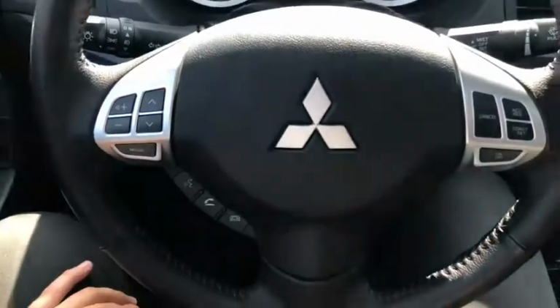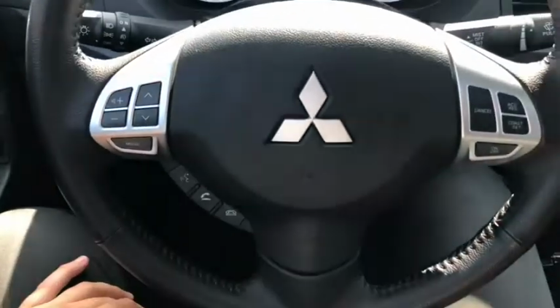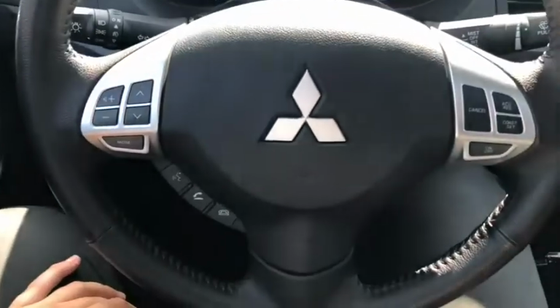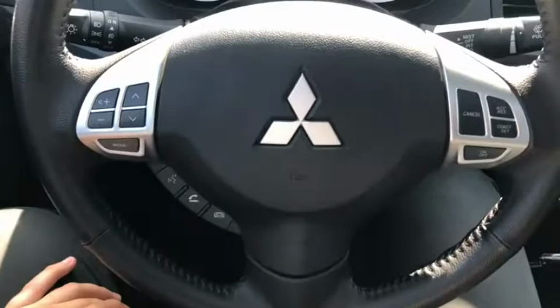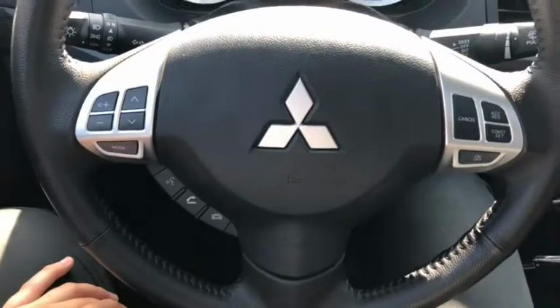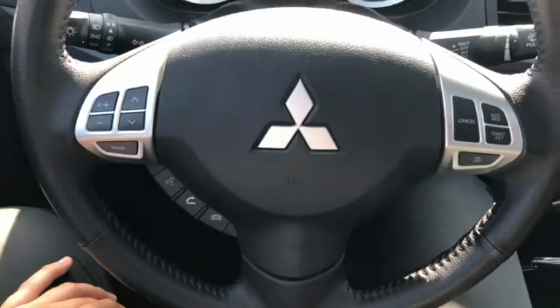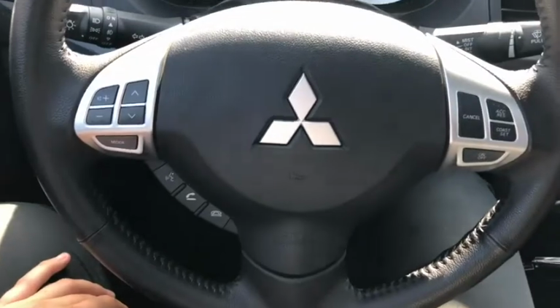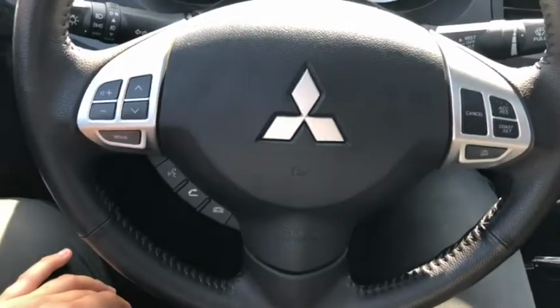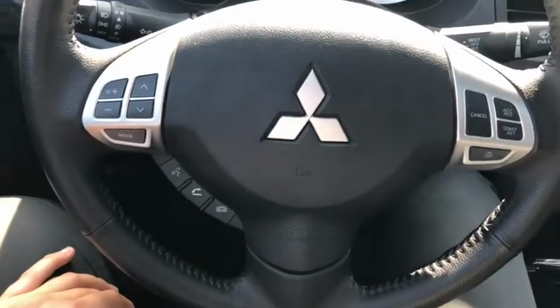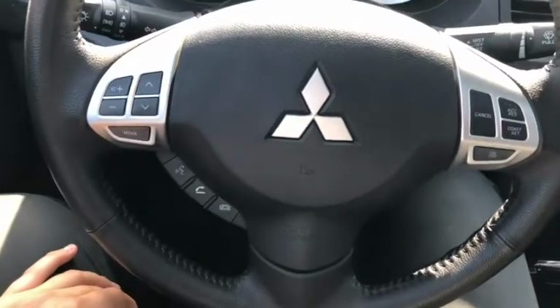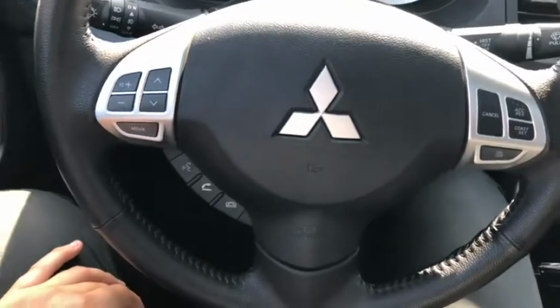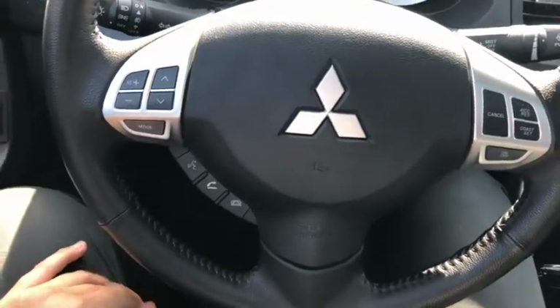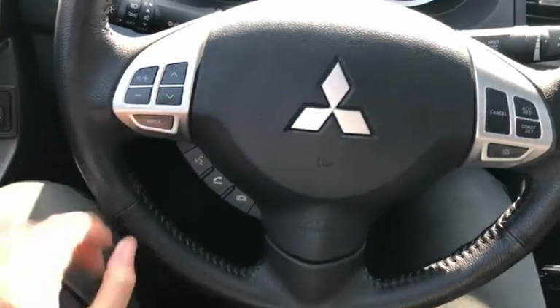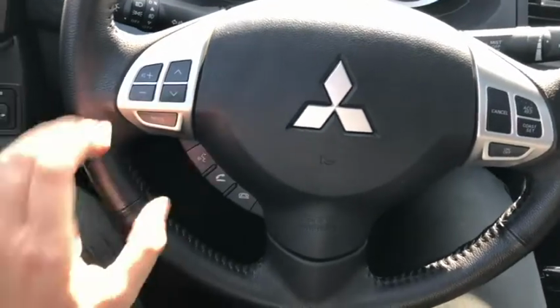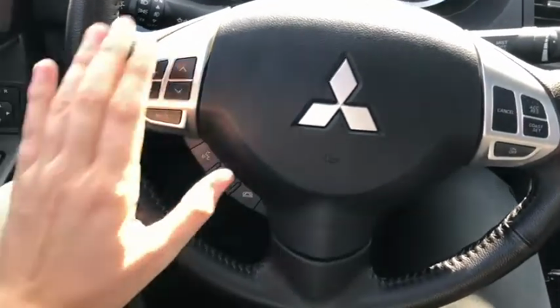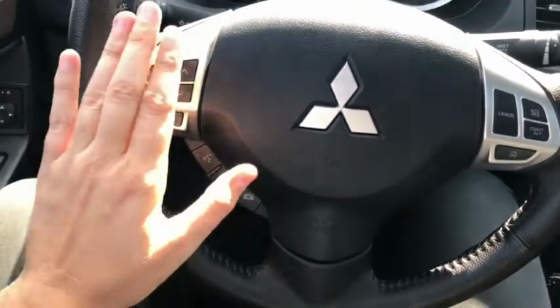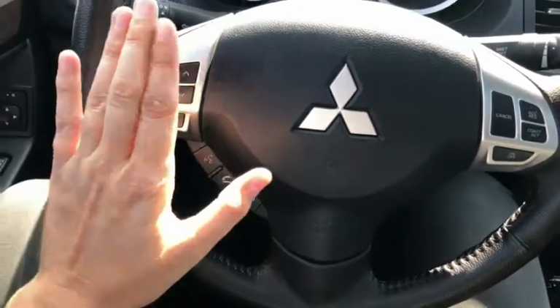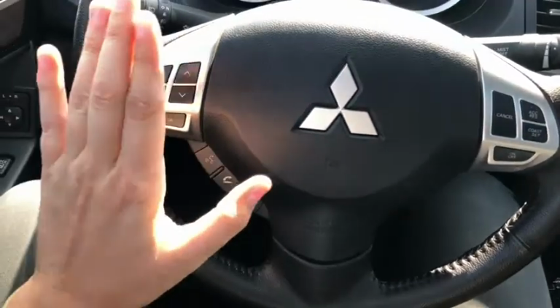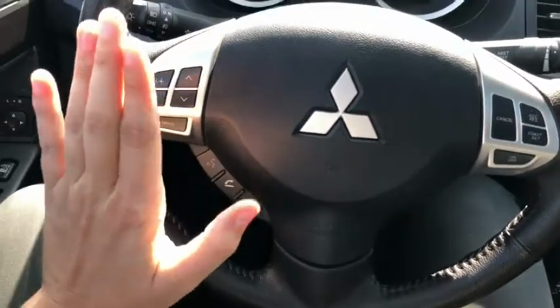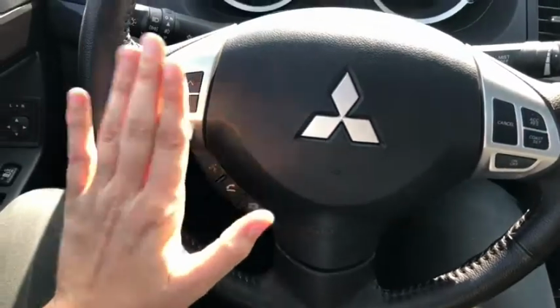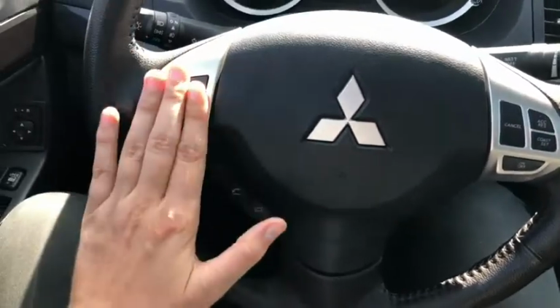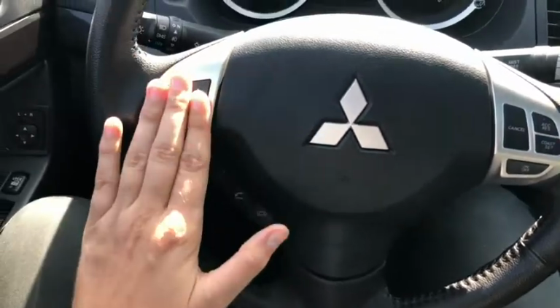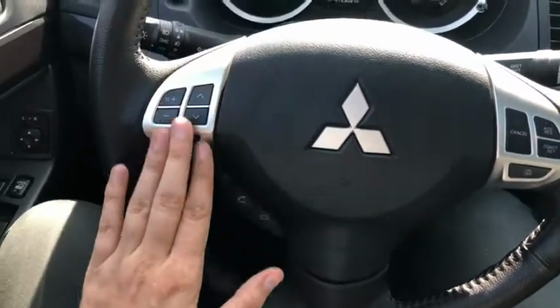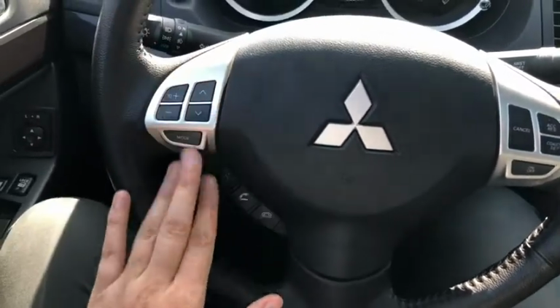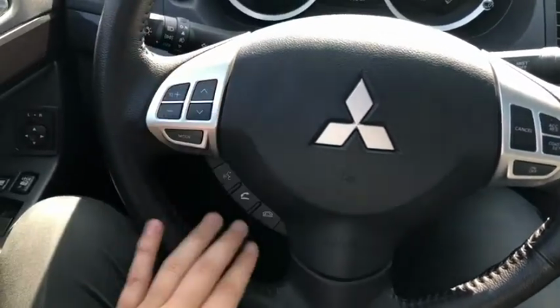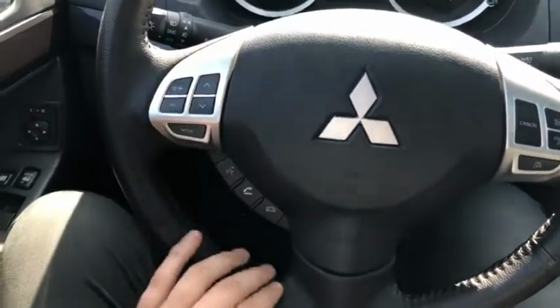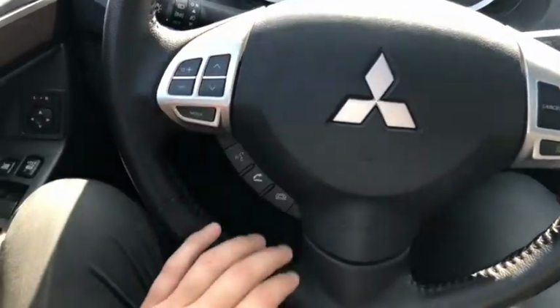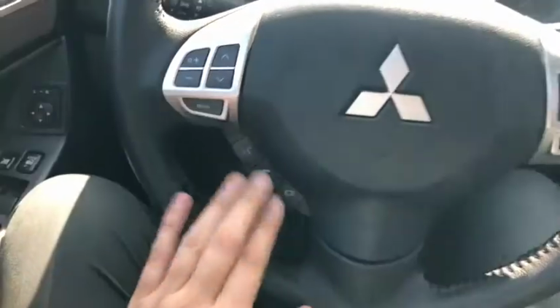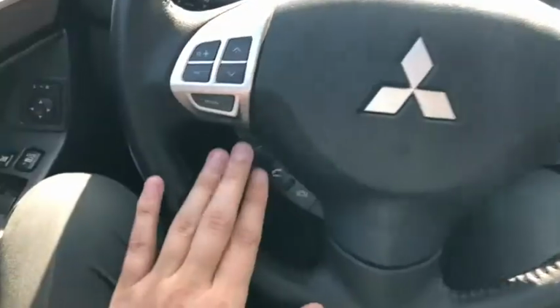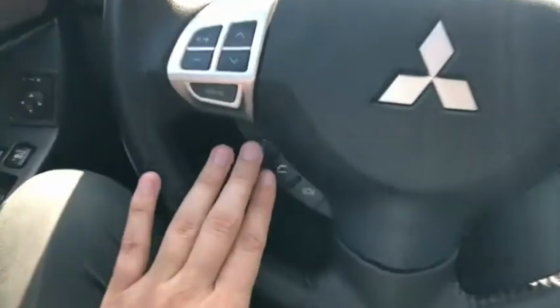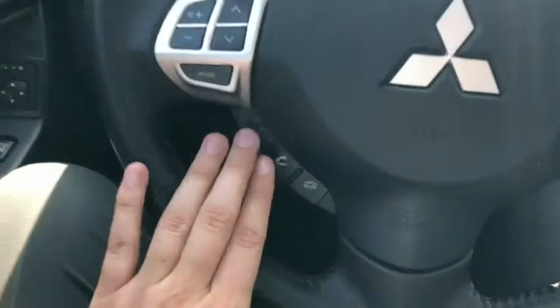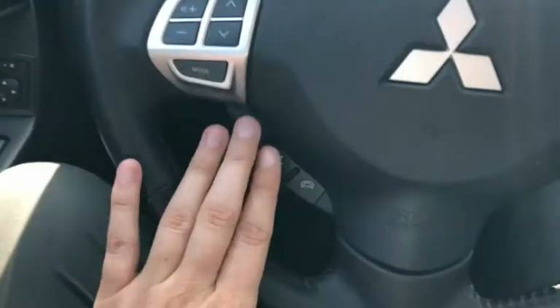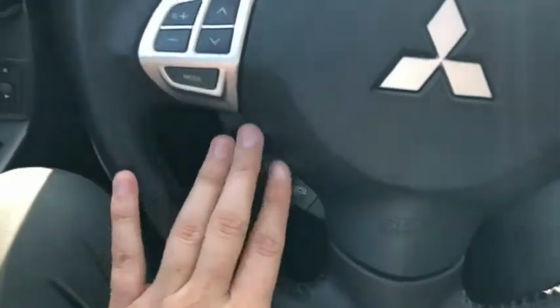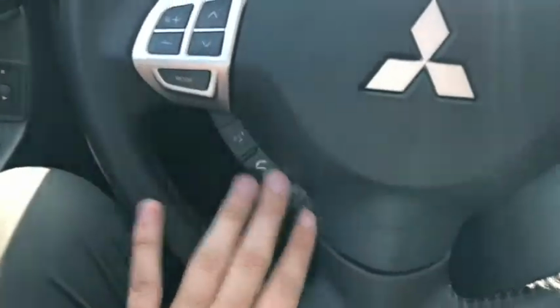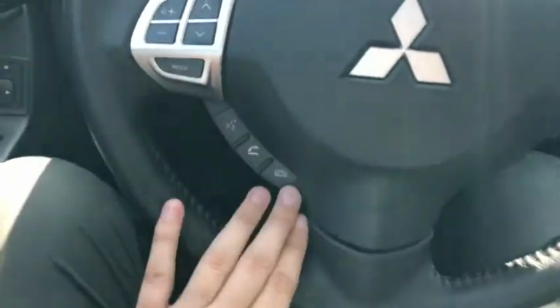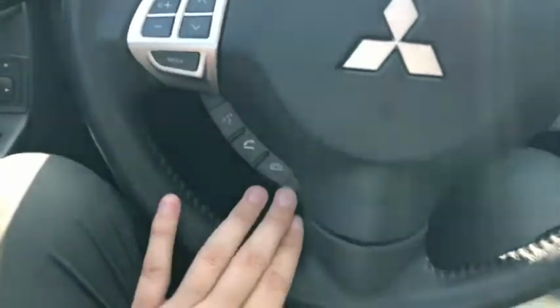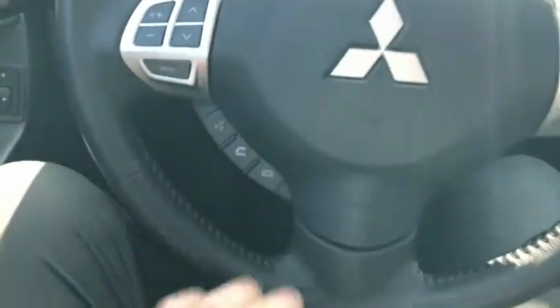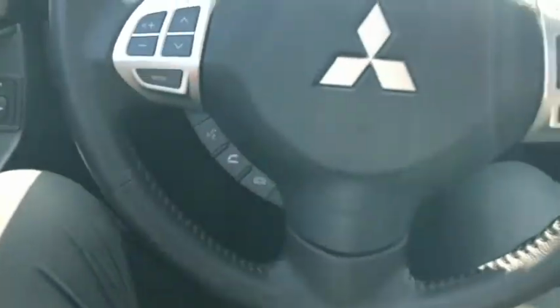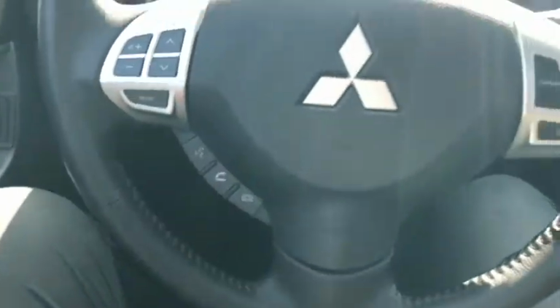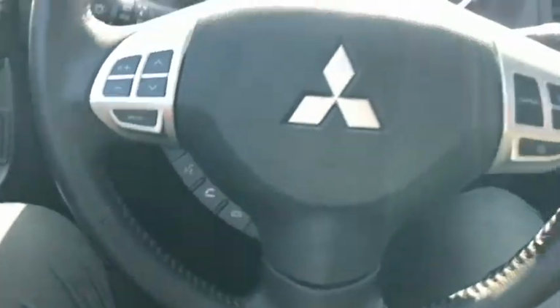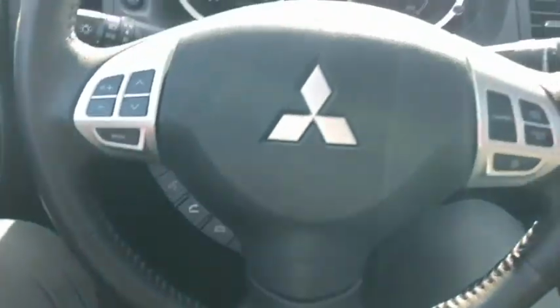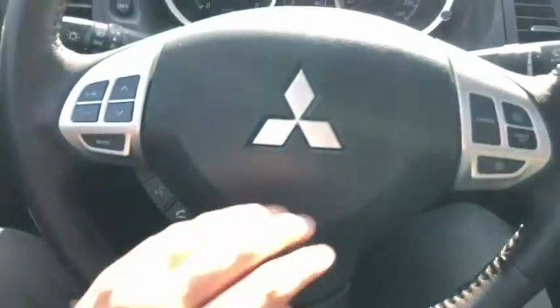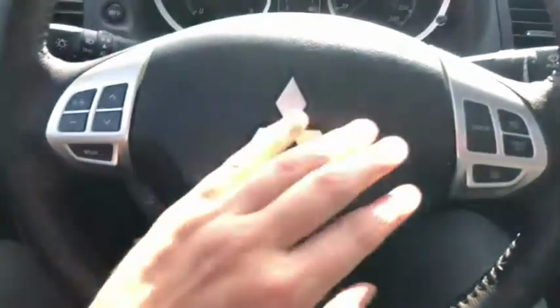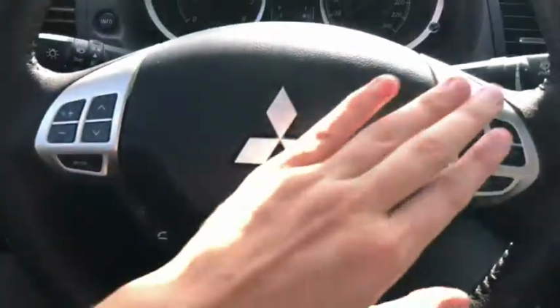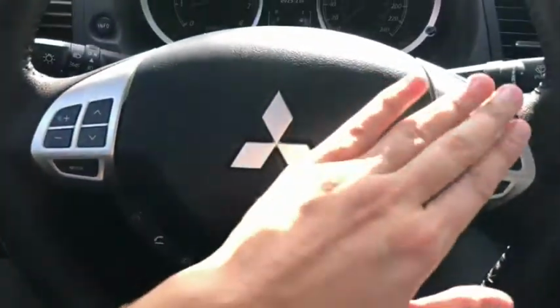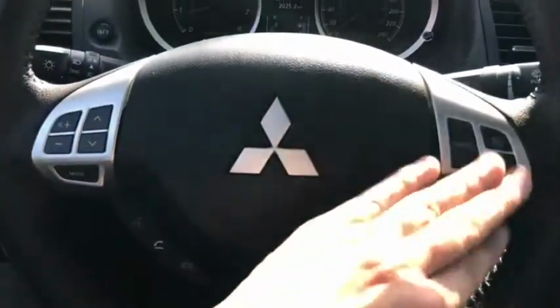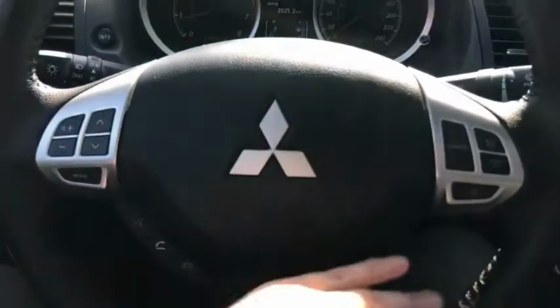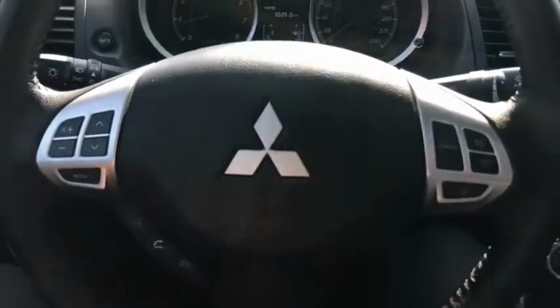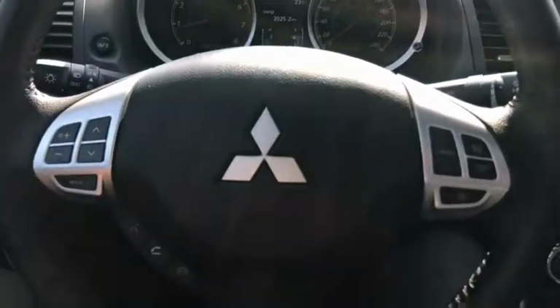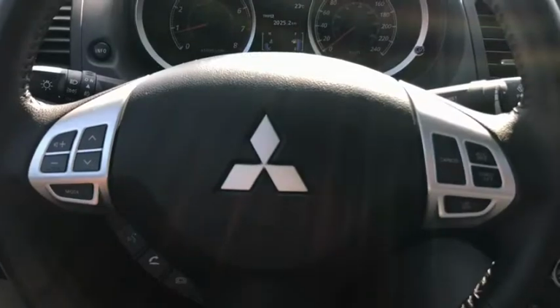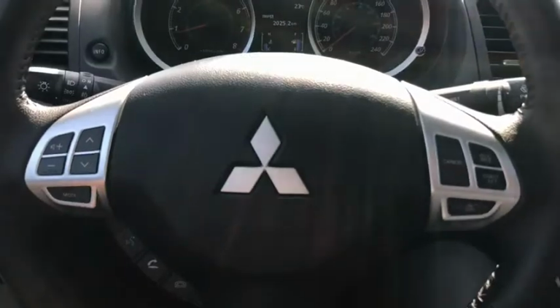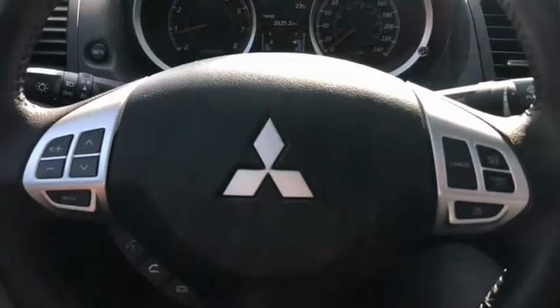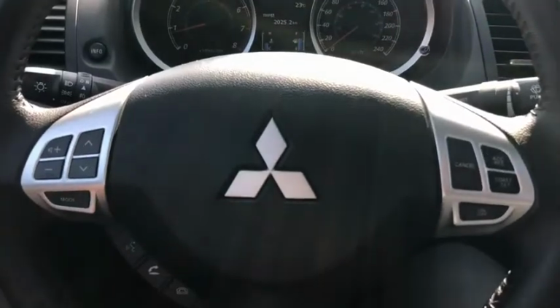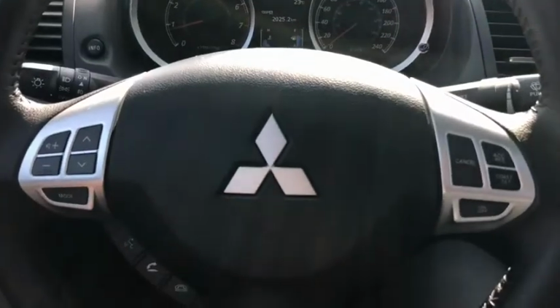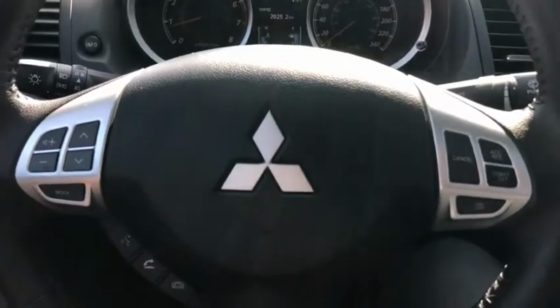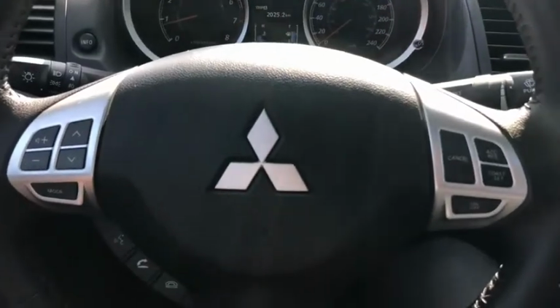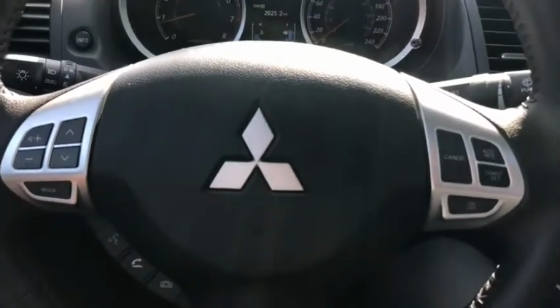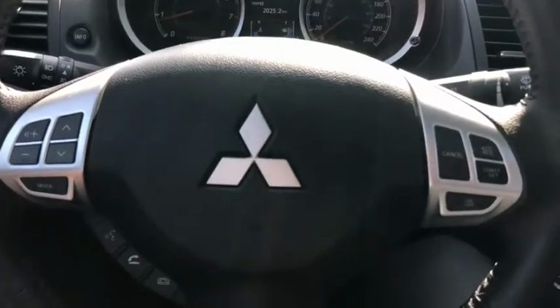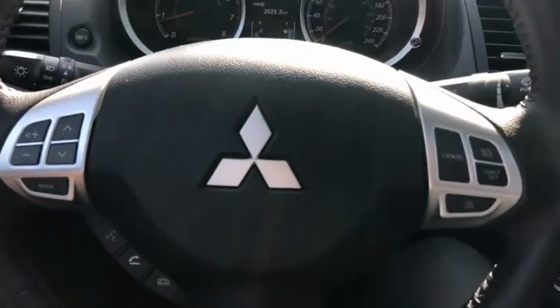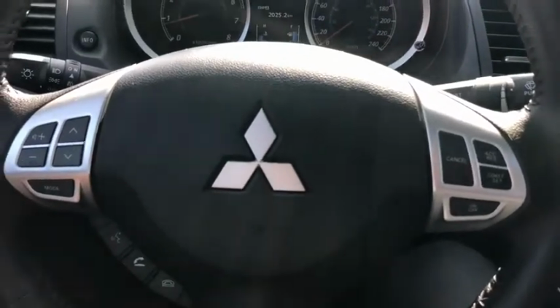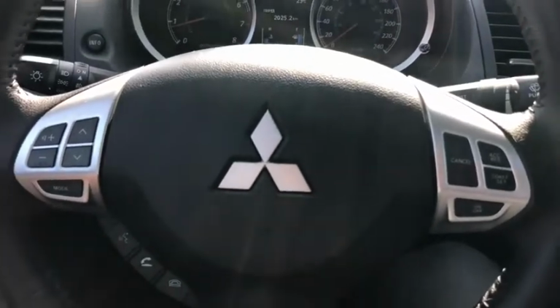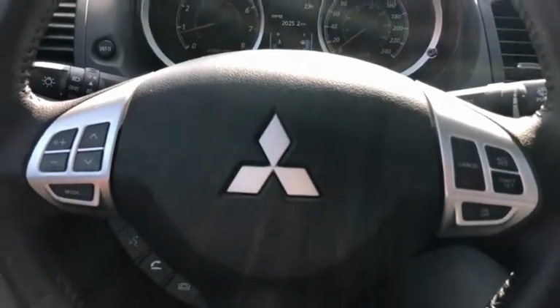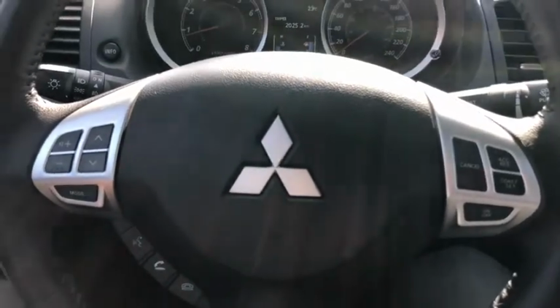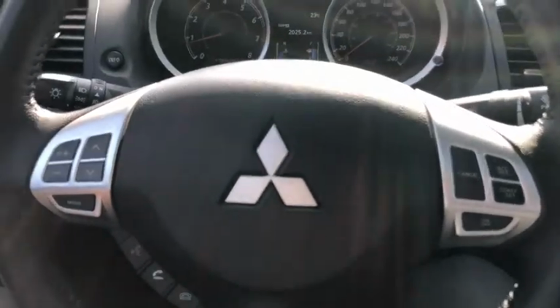You do have your audio controls on the left-hand side of the steering wheel as well as your hands-free controls, and then on the right side you have your cruise control settings.